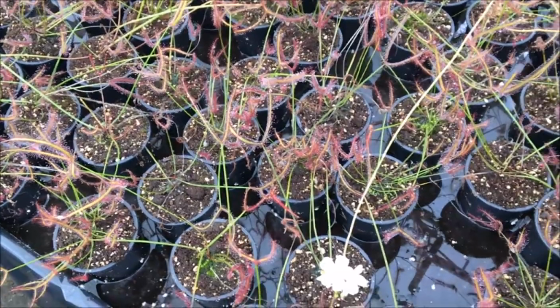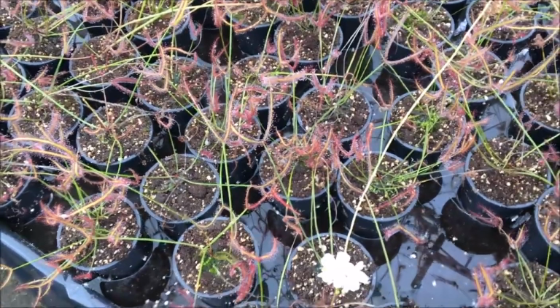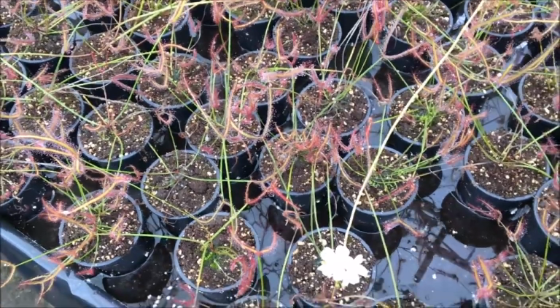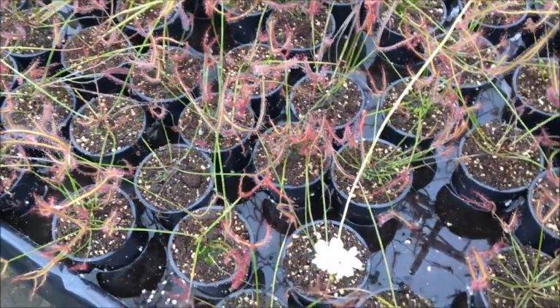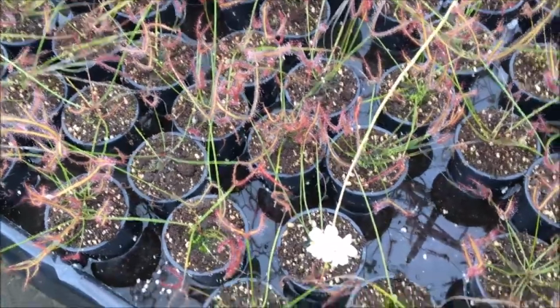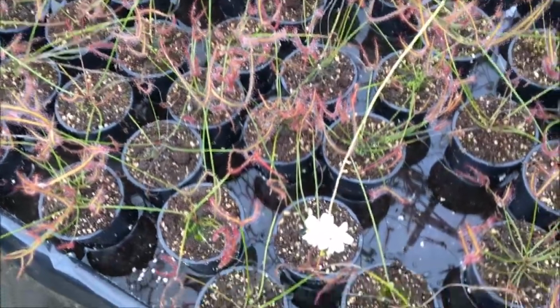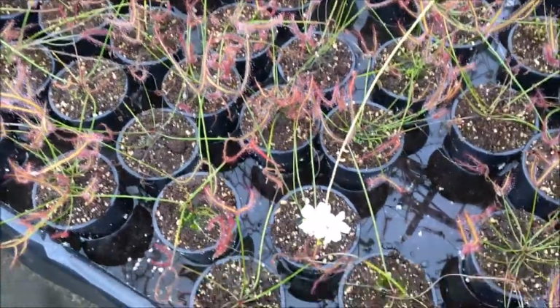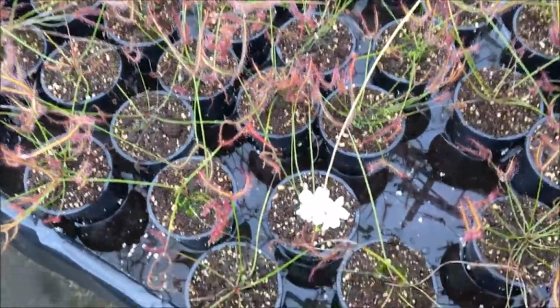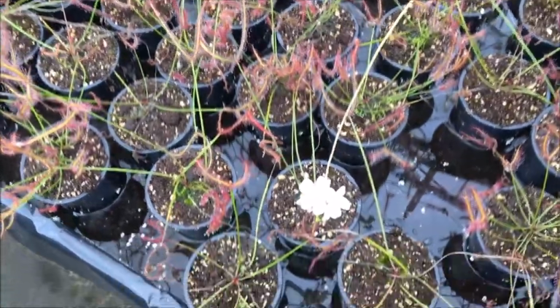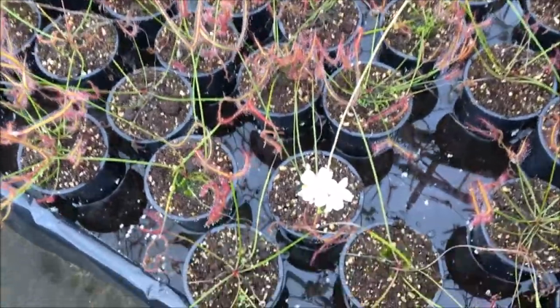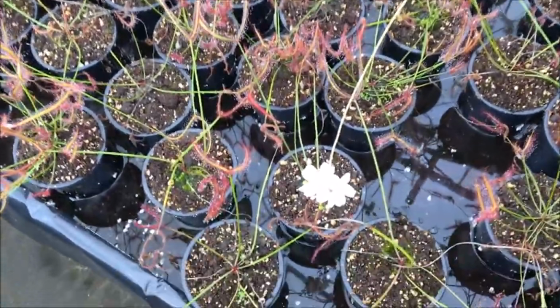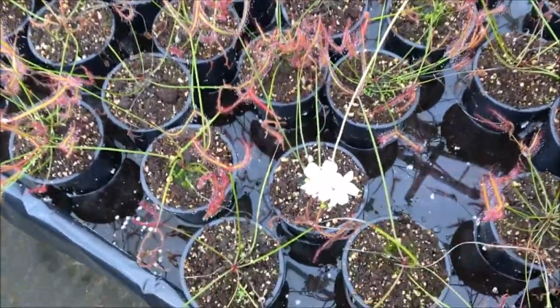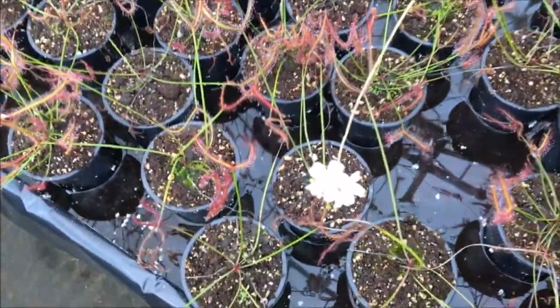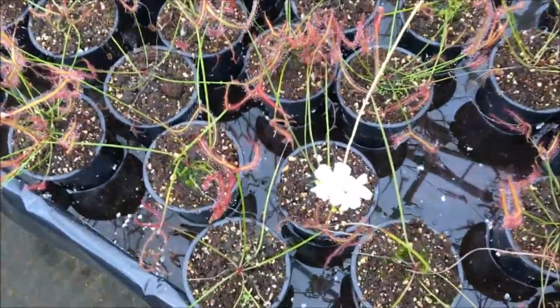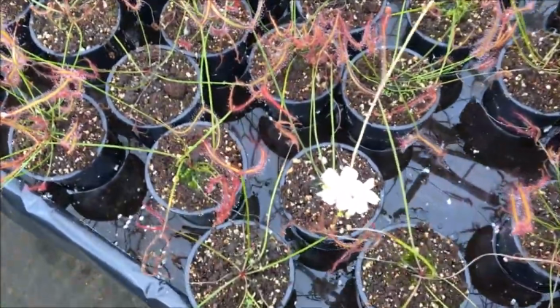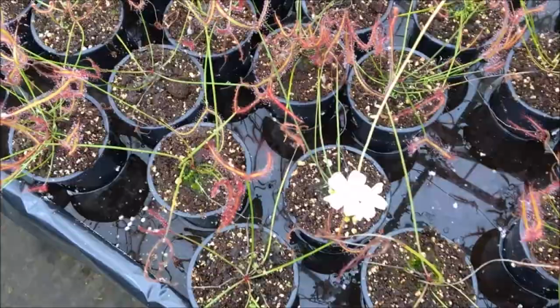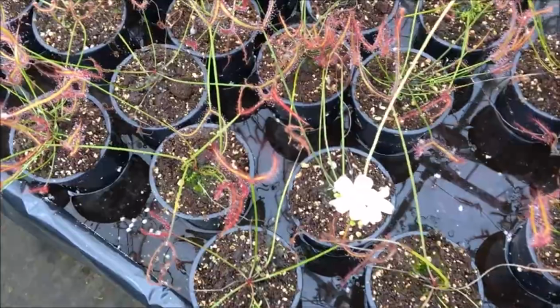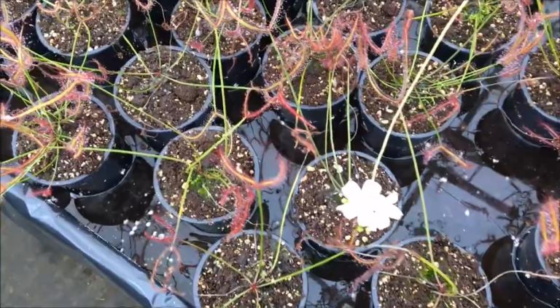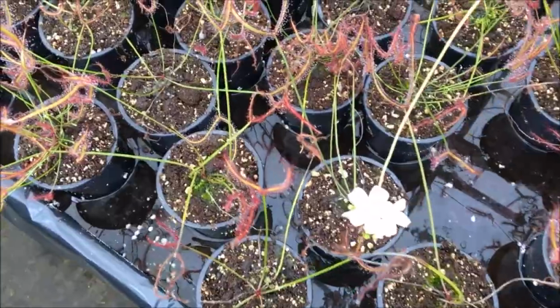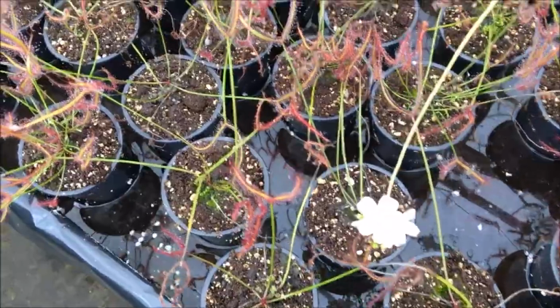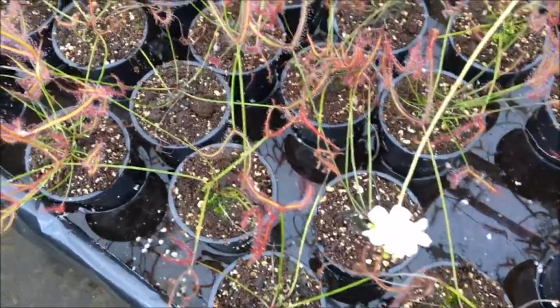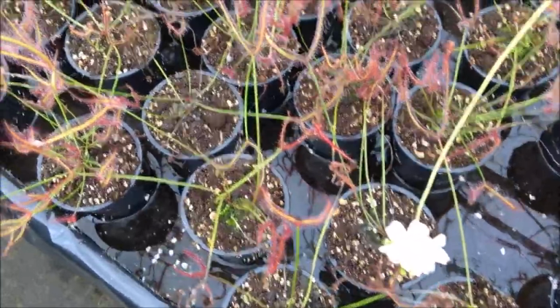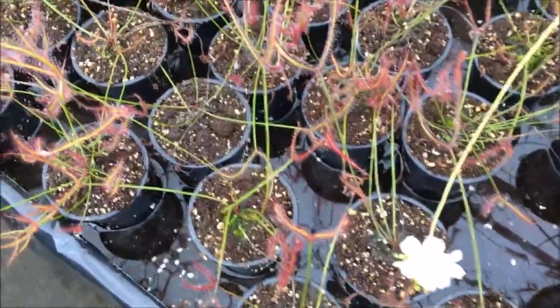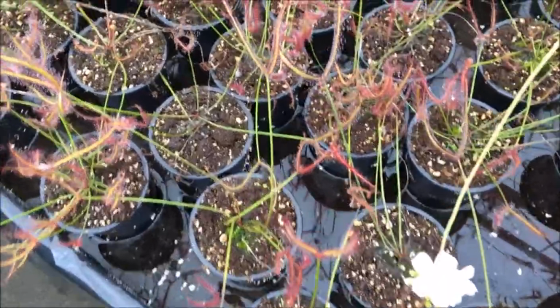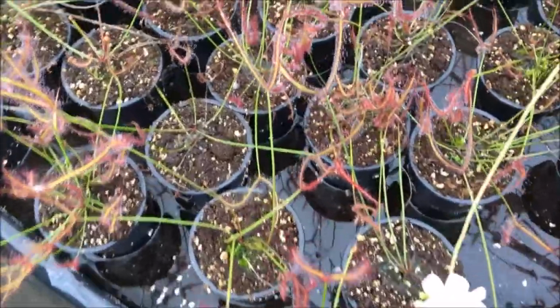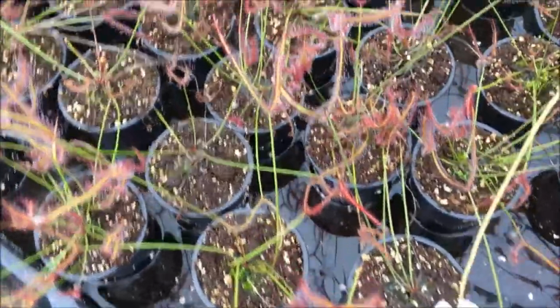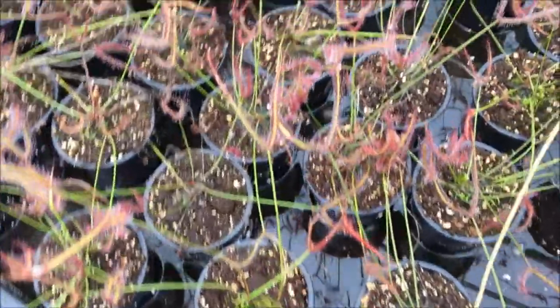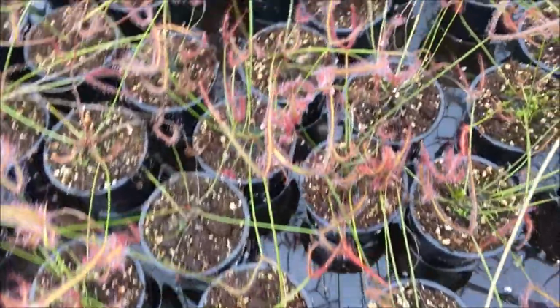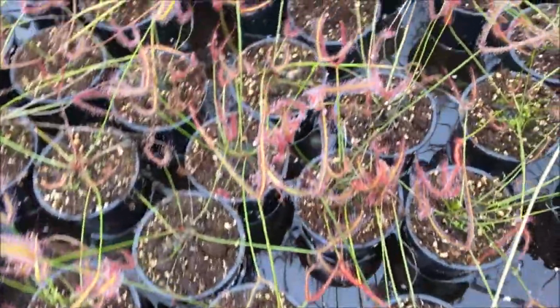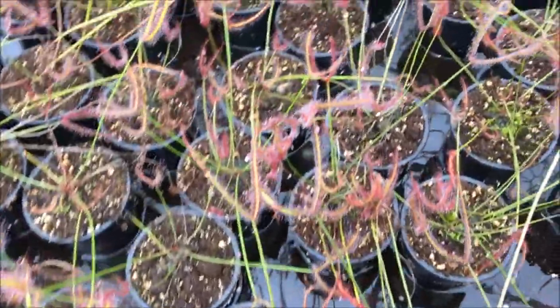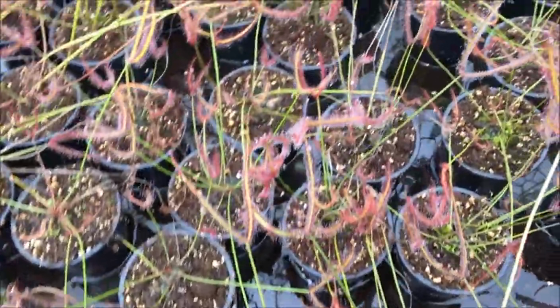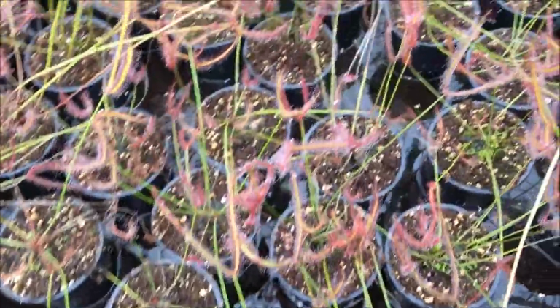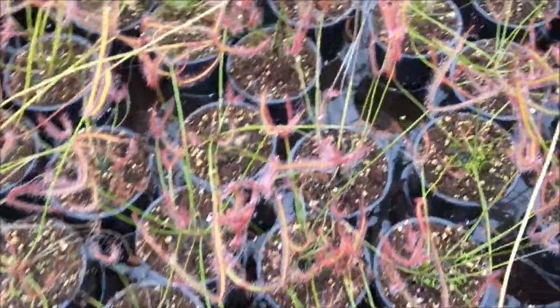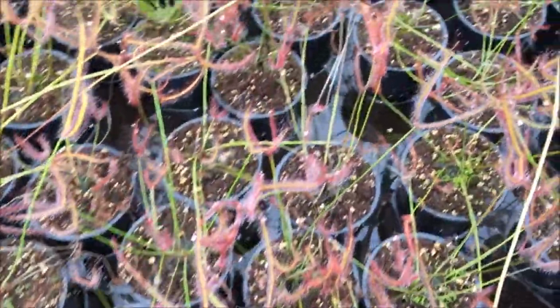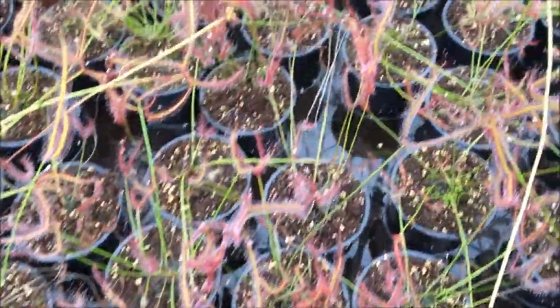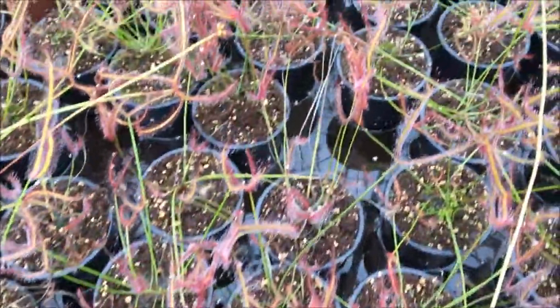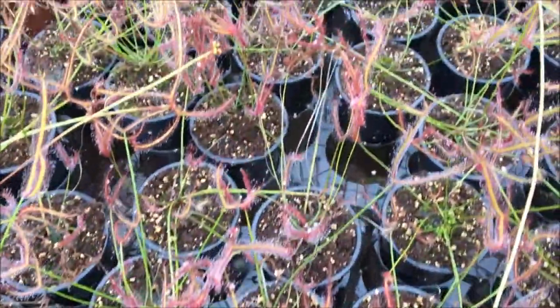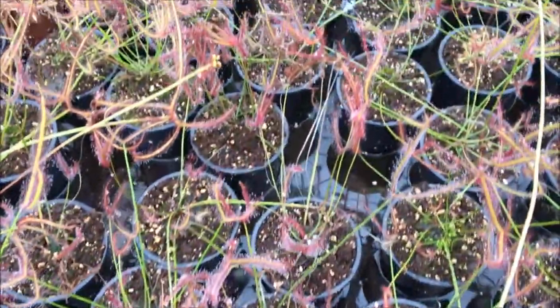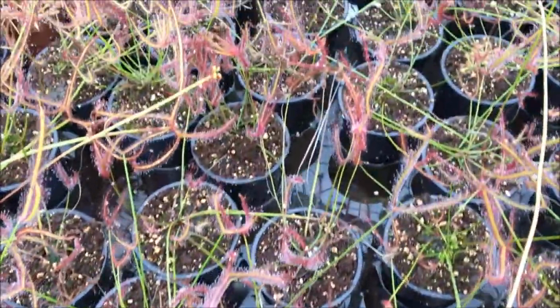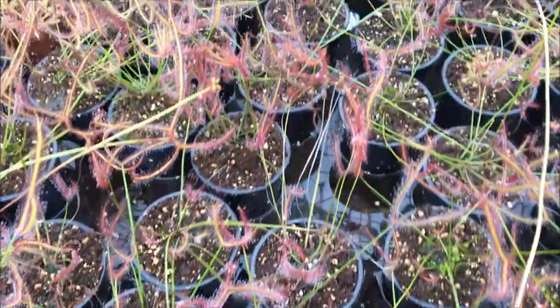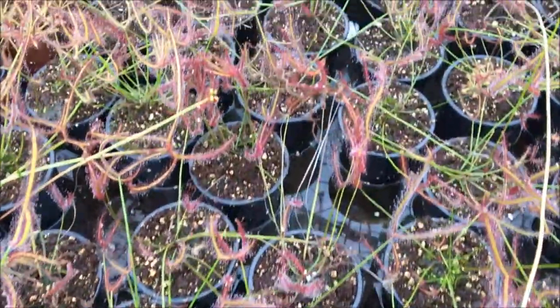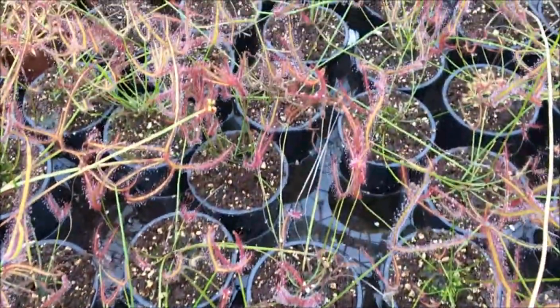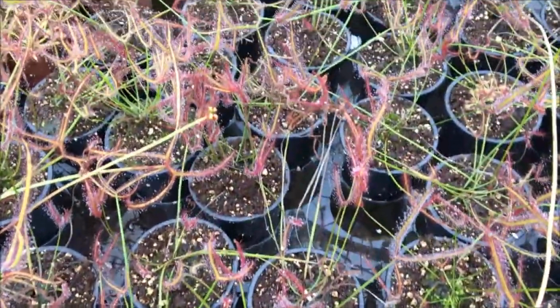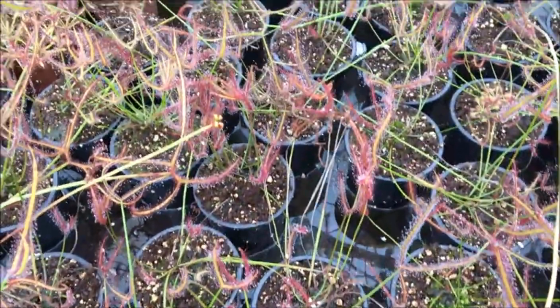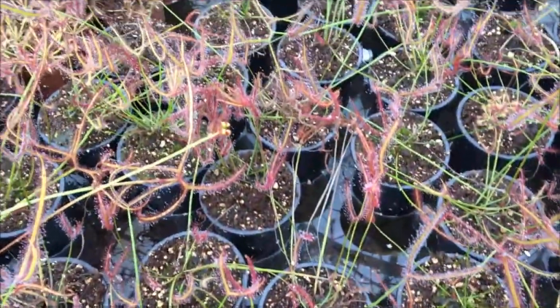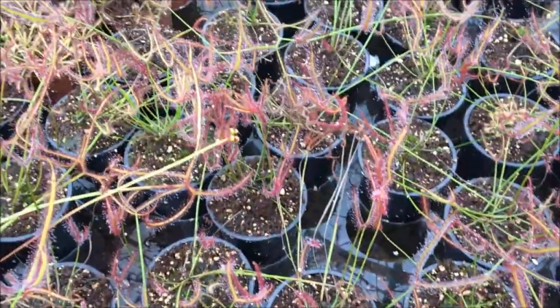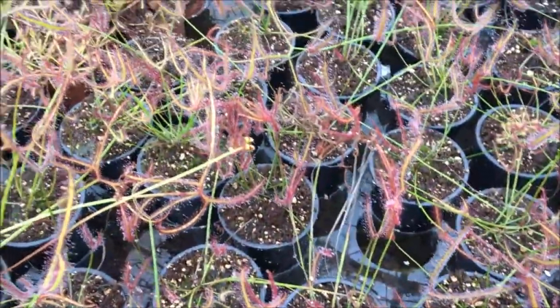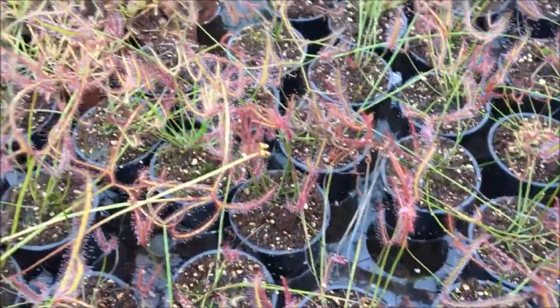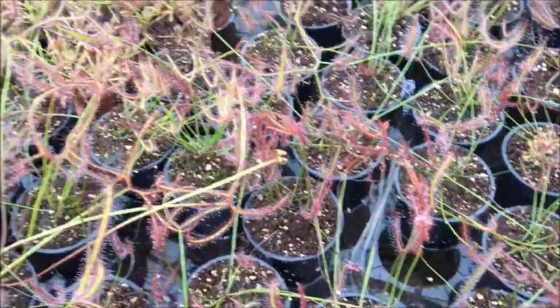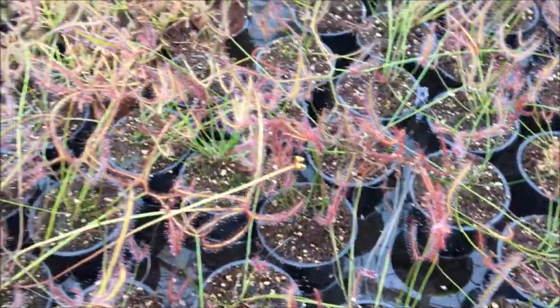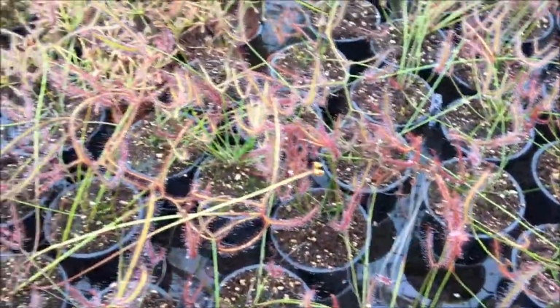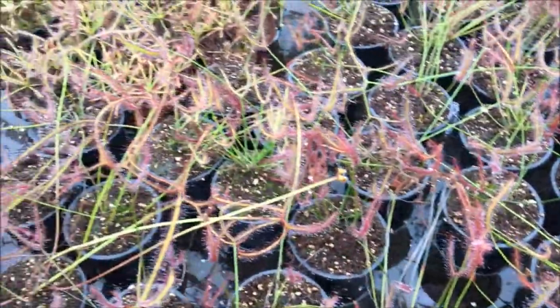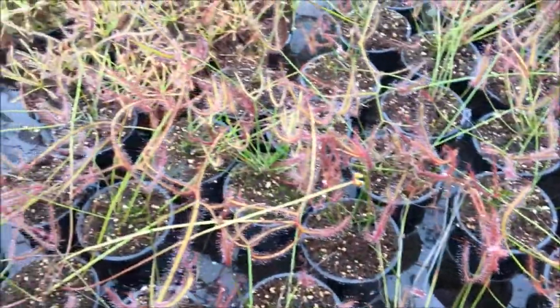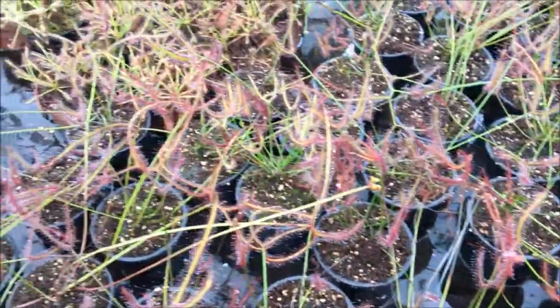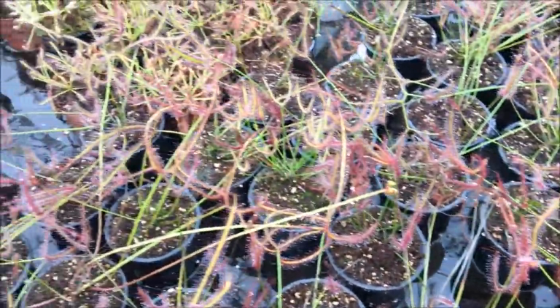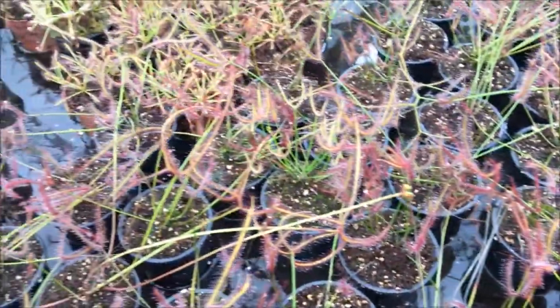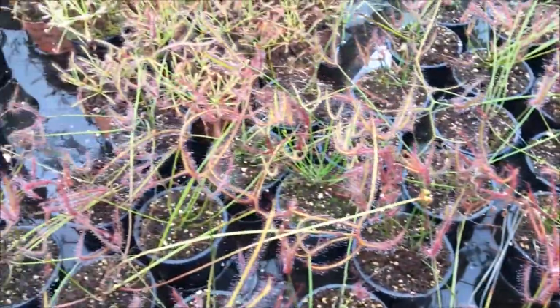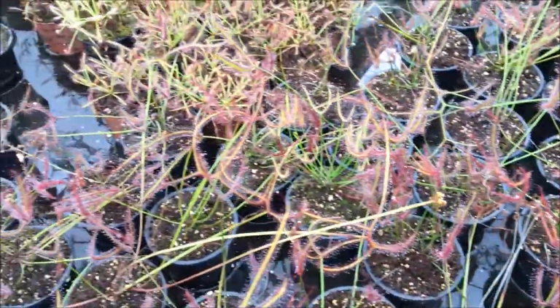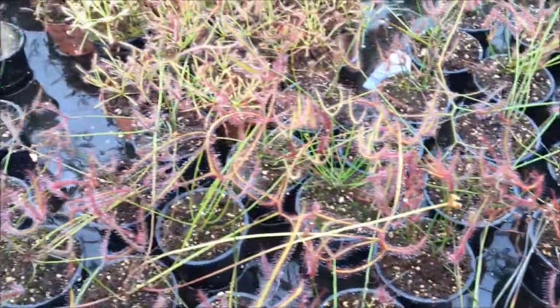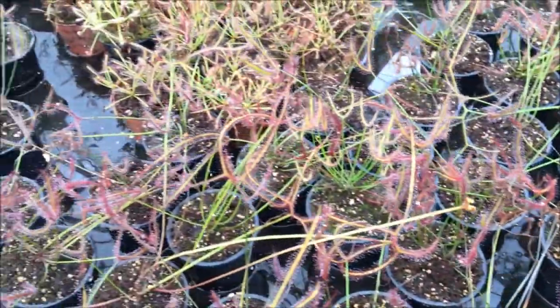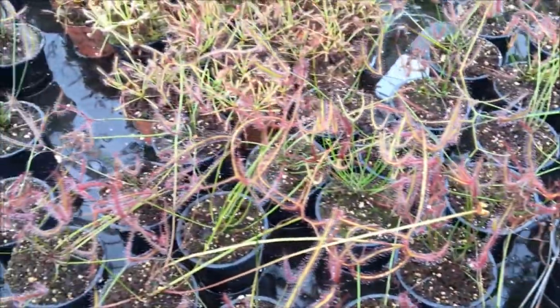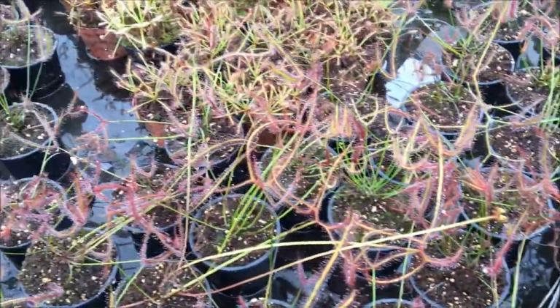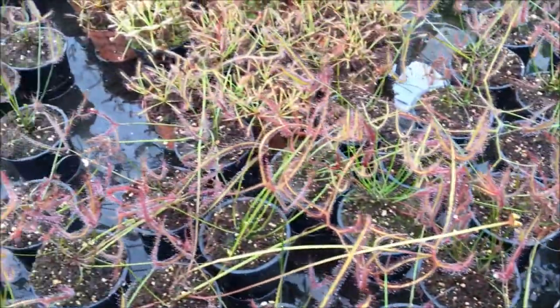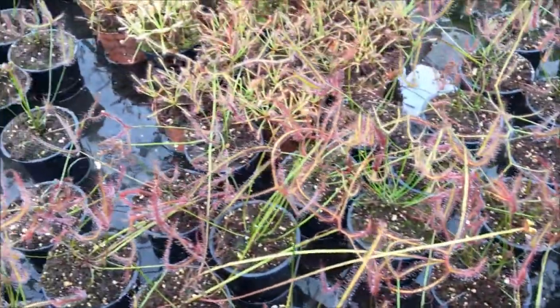Here we have the giant forkleaf sundews. Loads of sundews all the way through here.